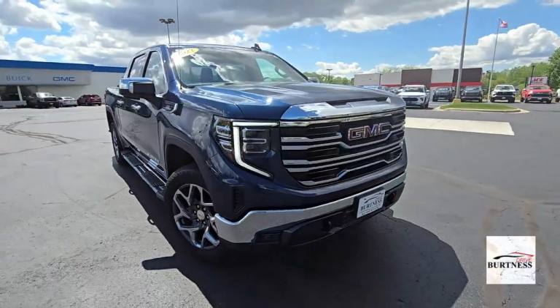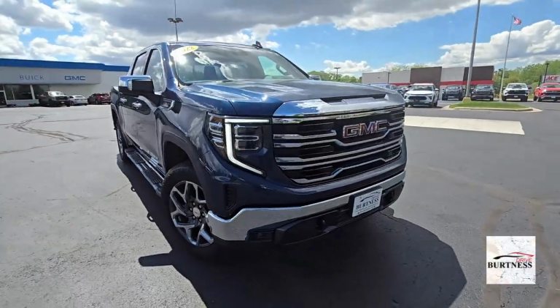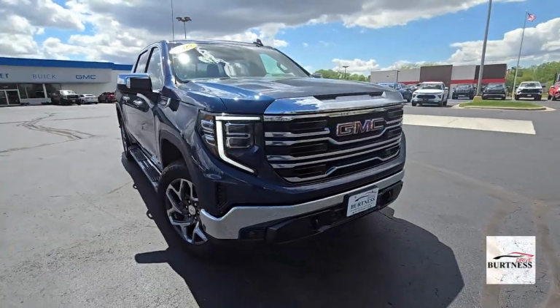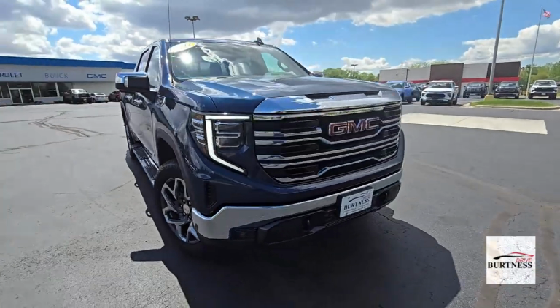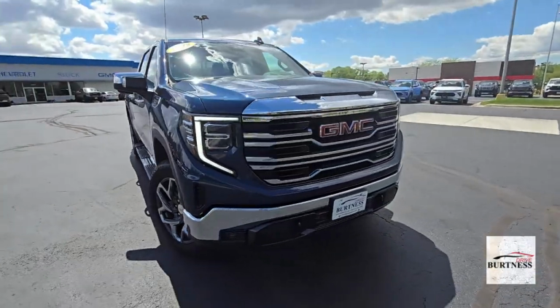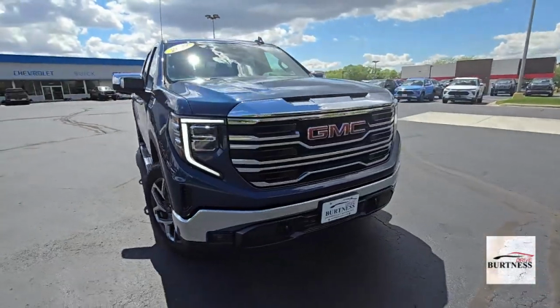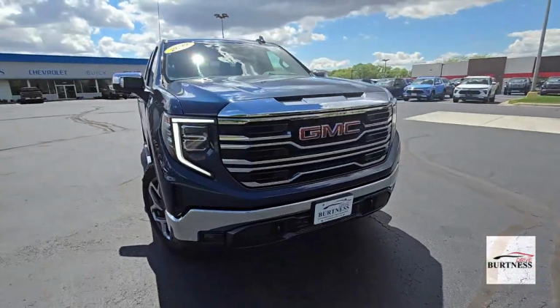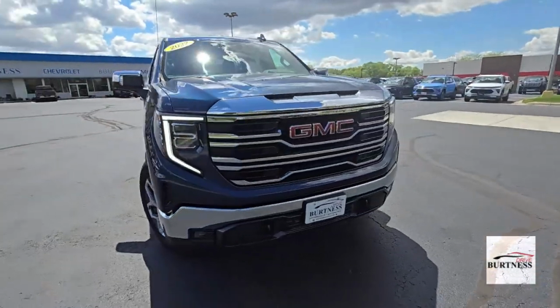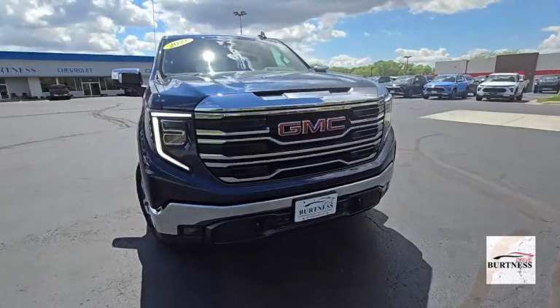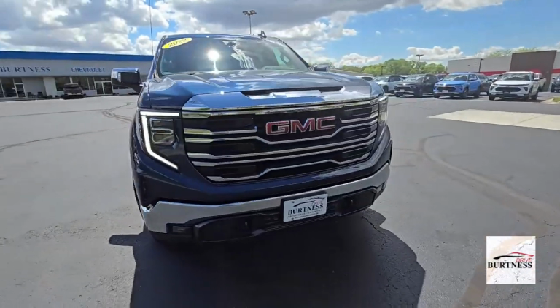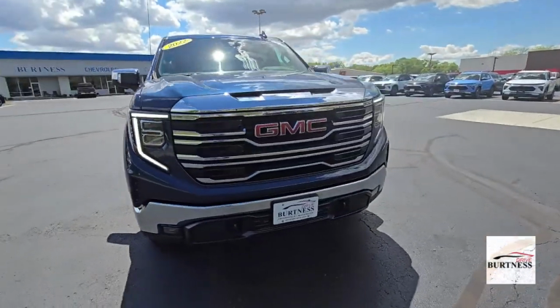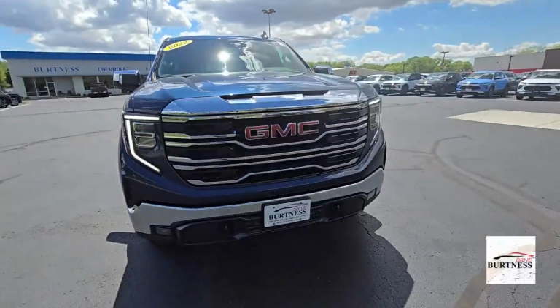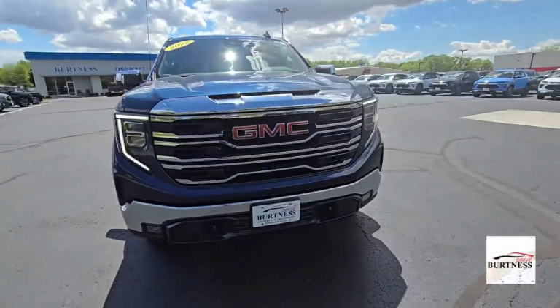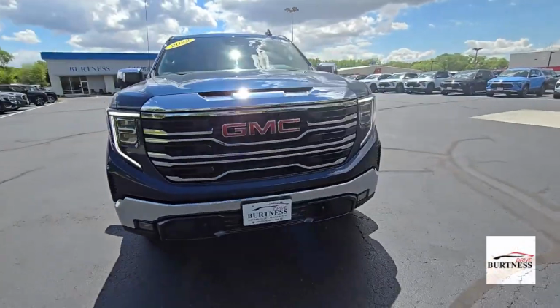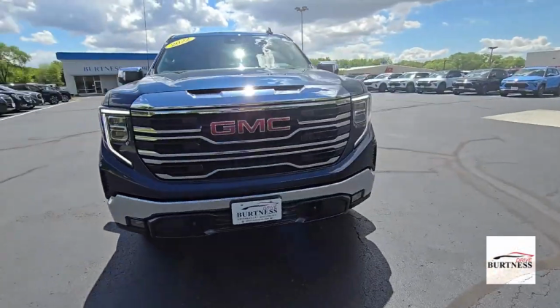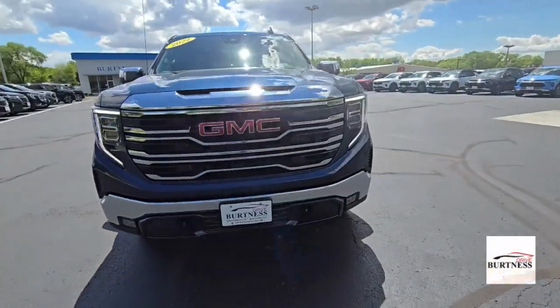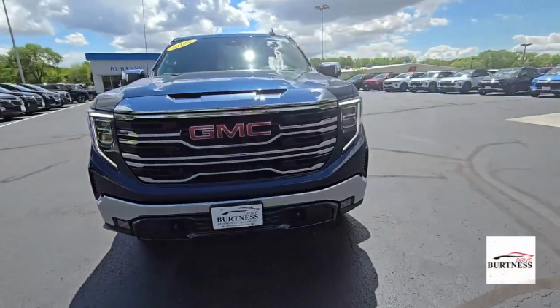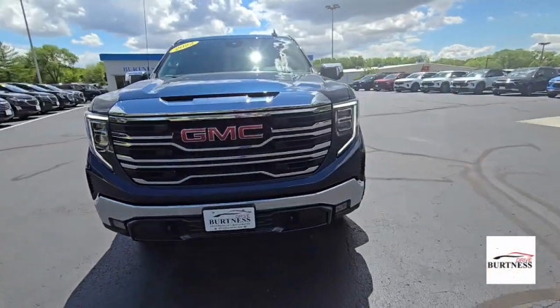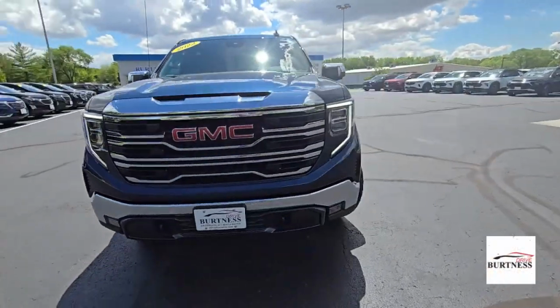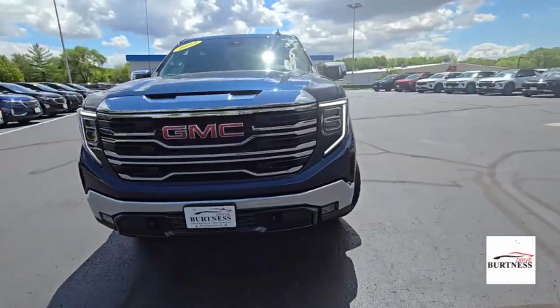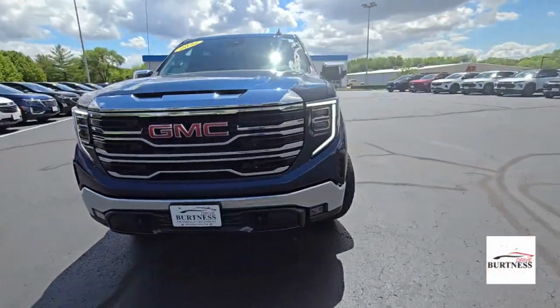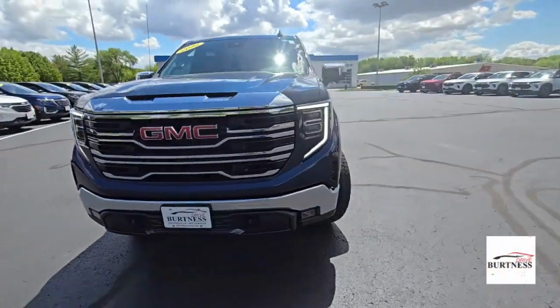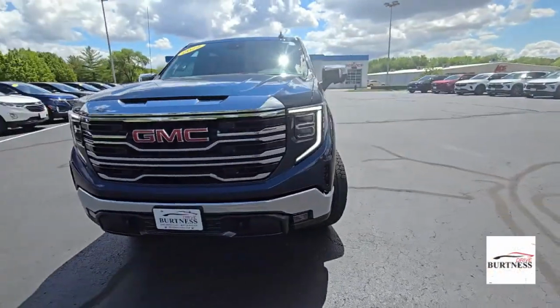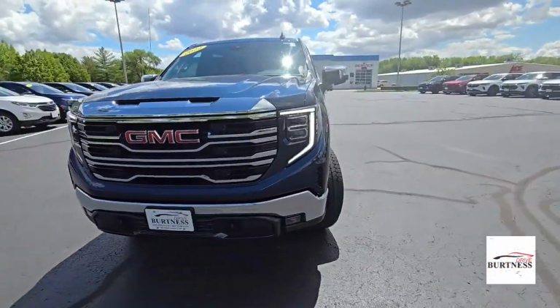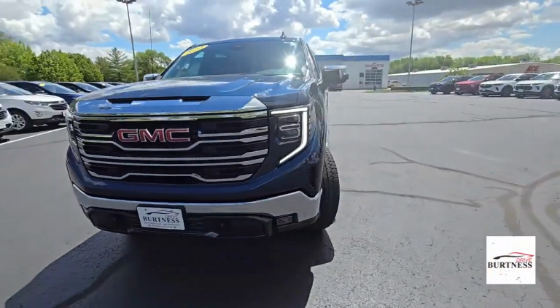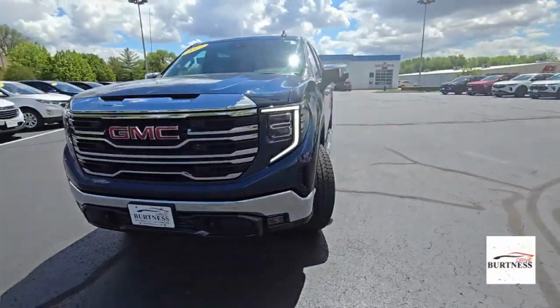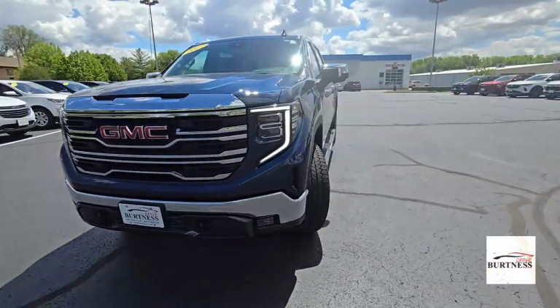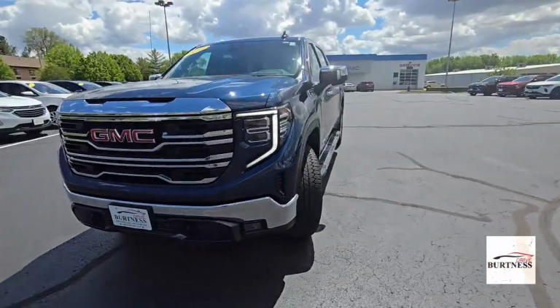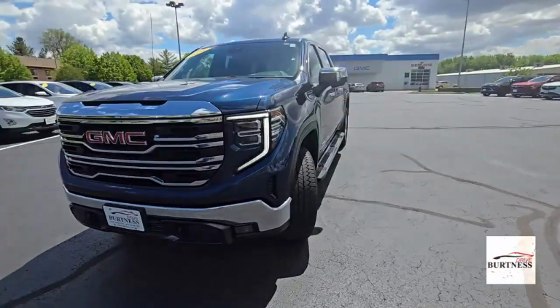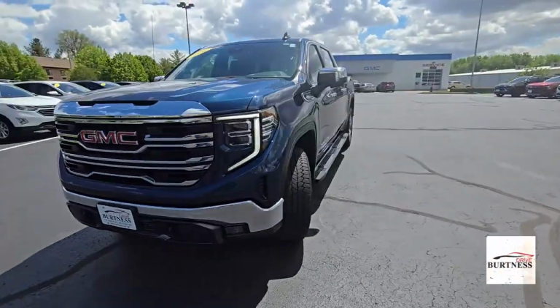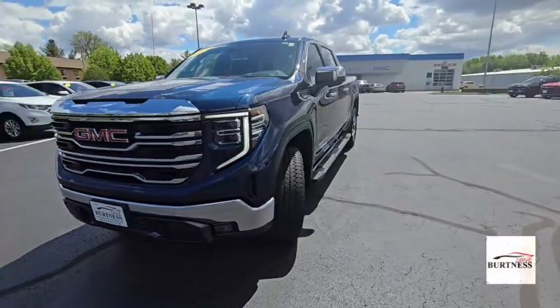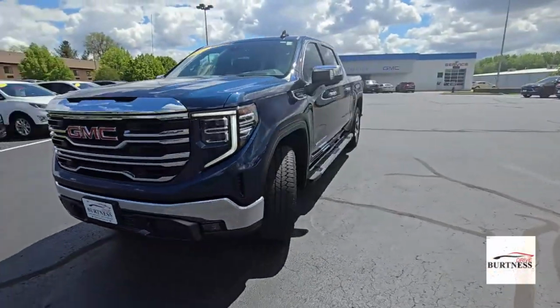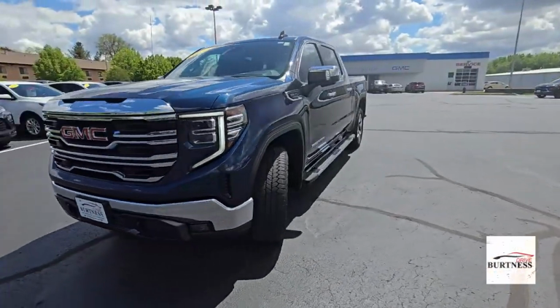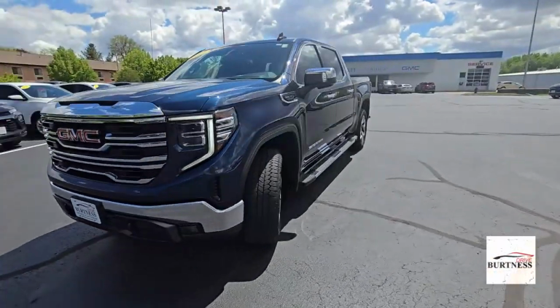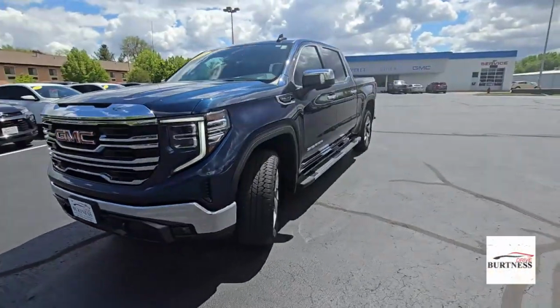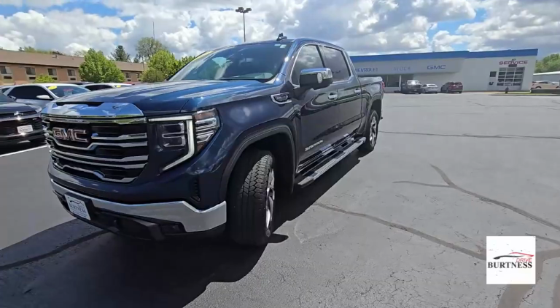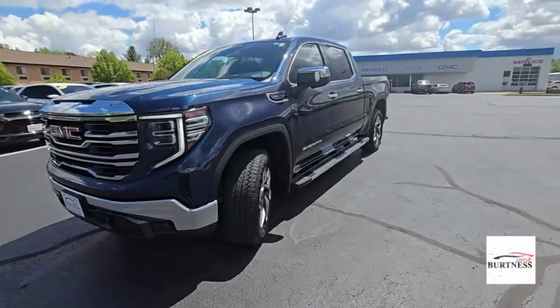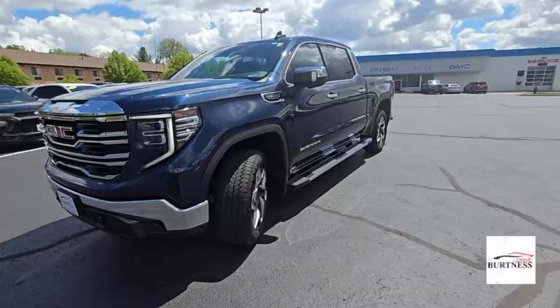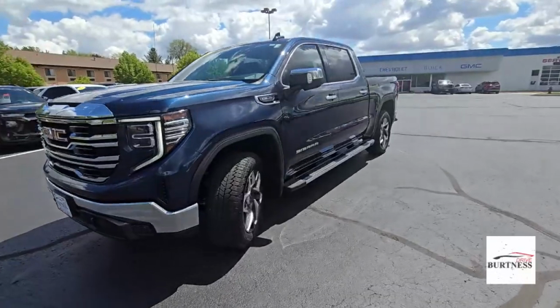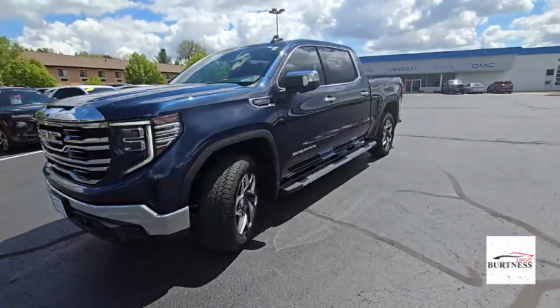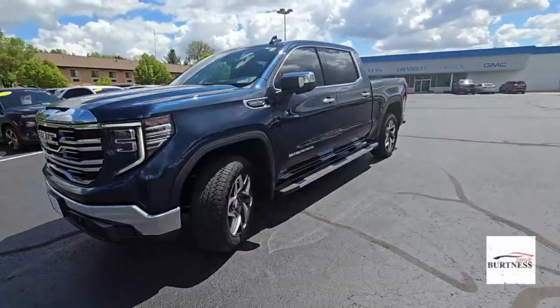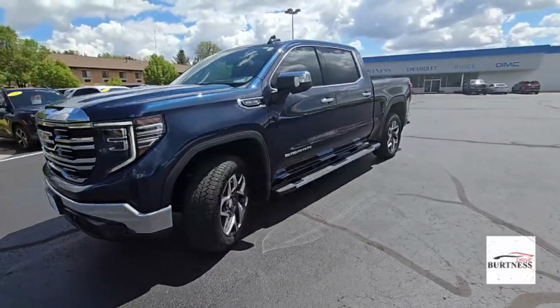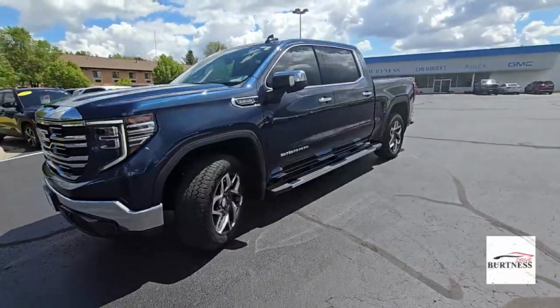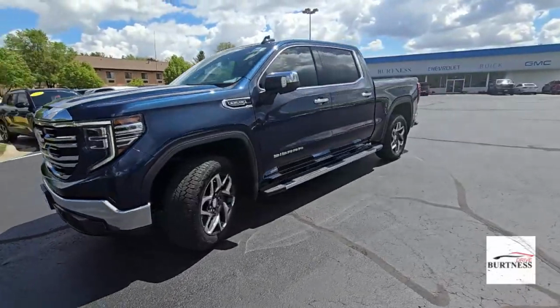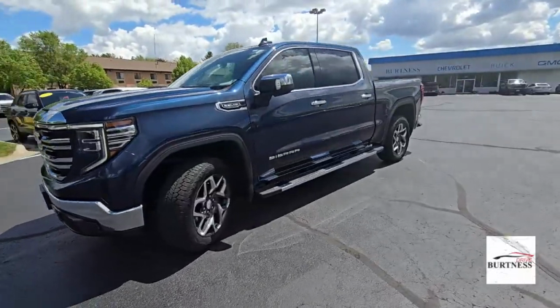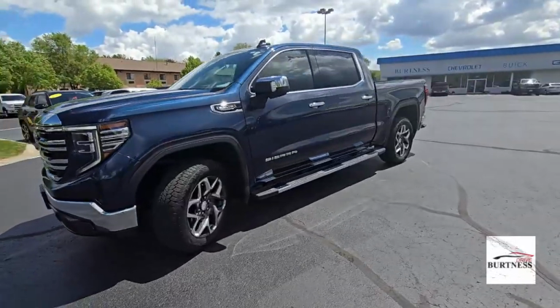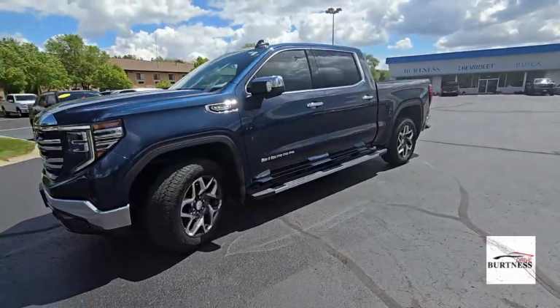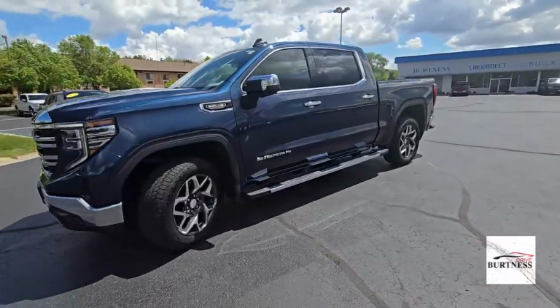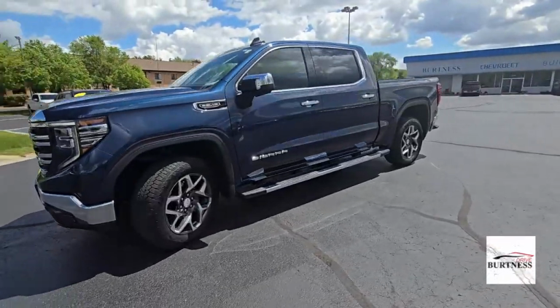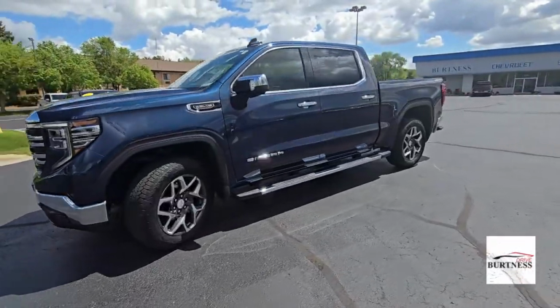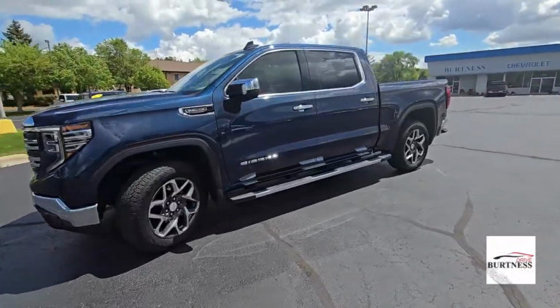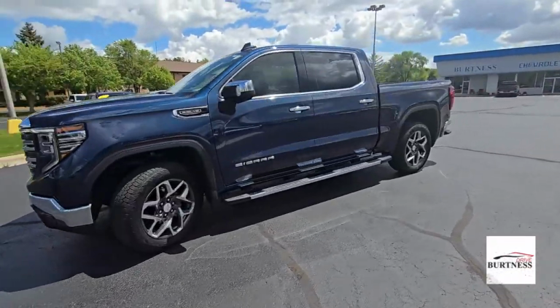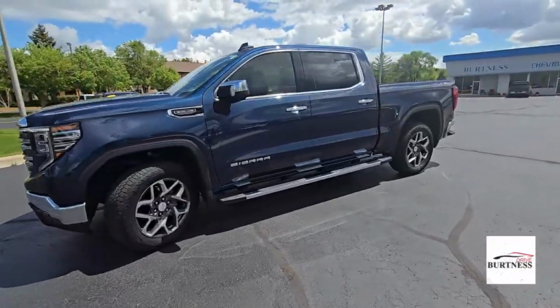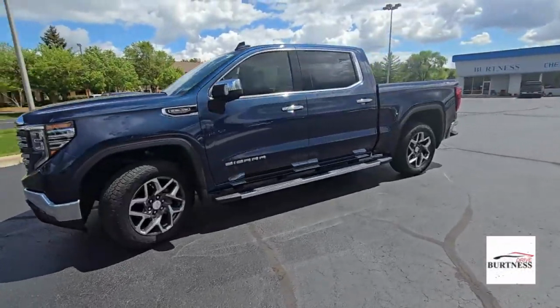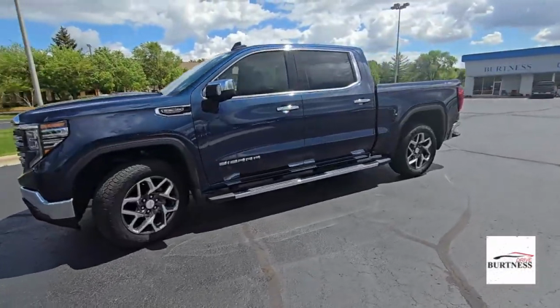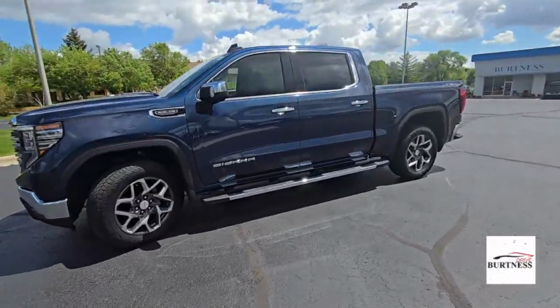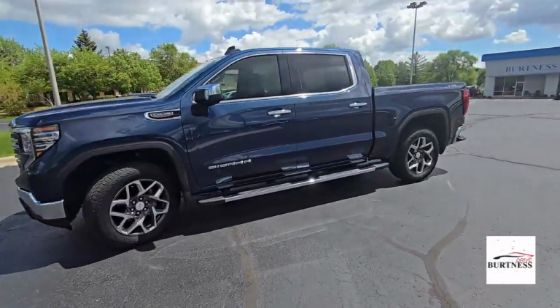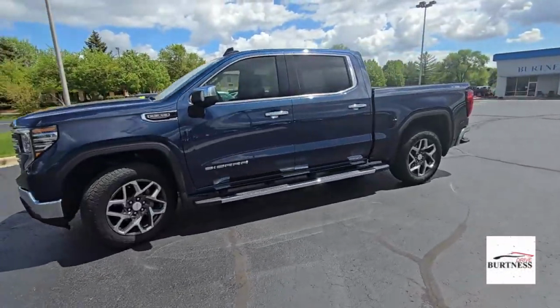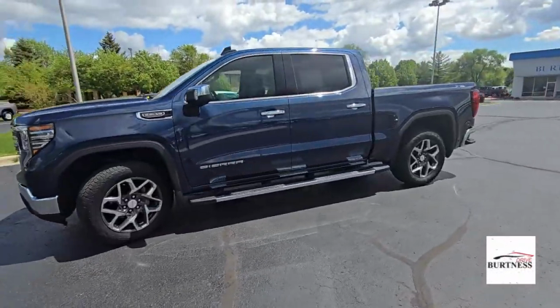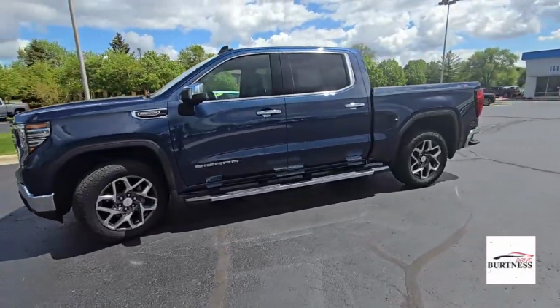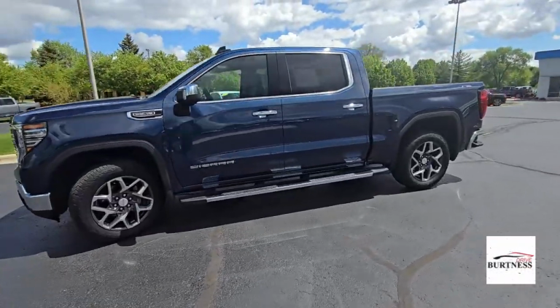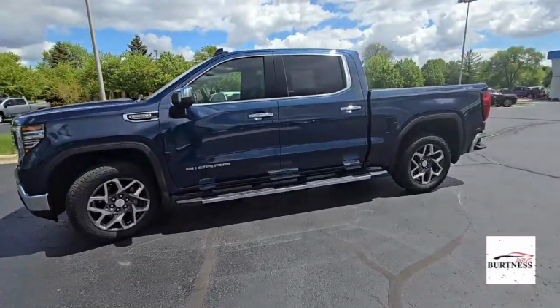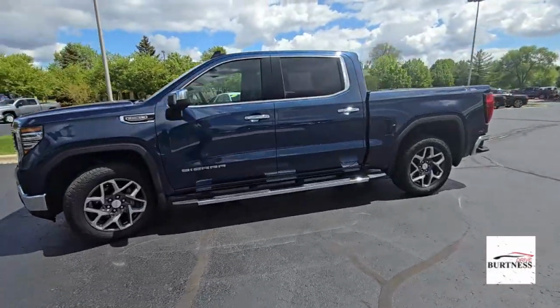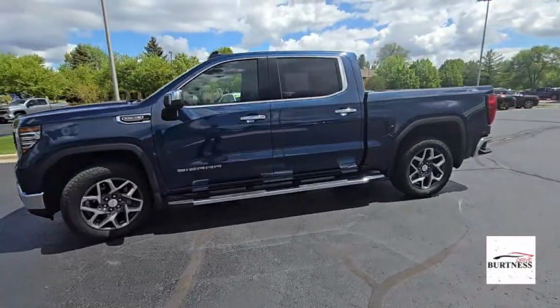Hi Mark, it's Nick again from Burtness here in Whitewater. Here's the 2022 GMC Sierra 1500 SLT.